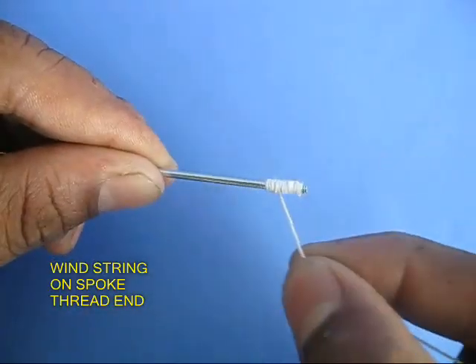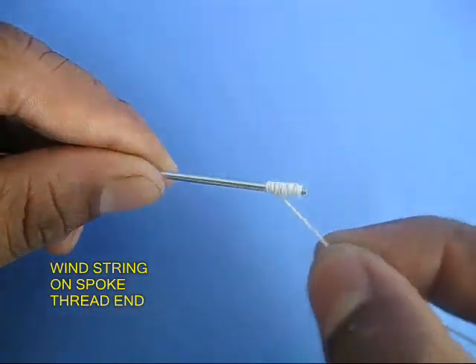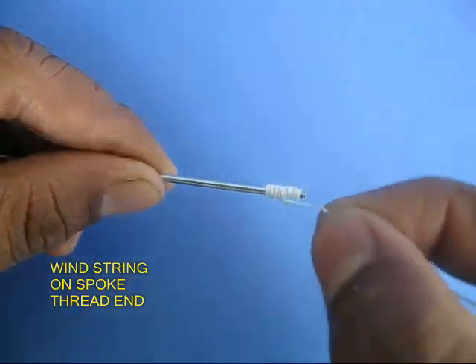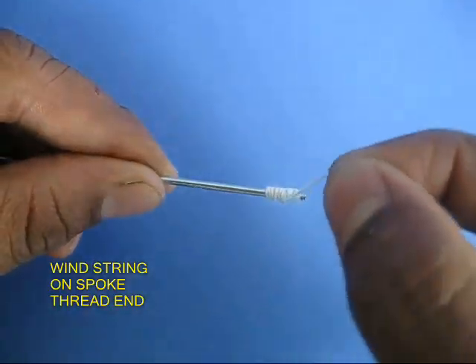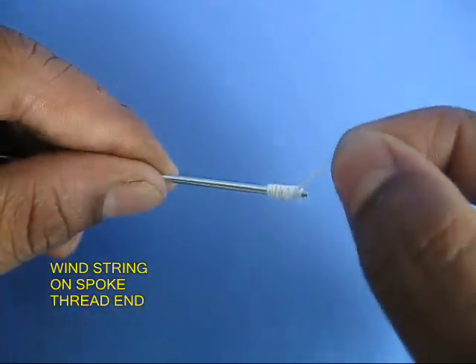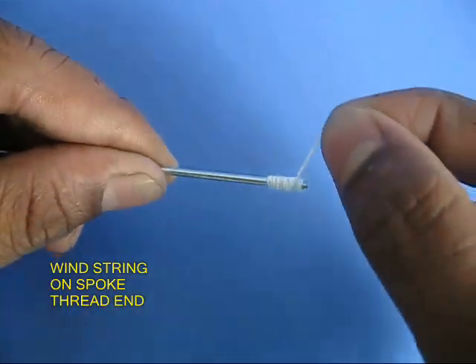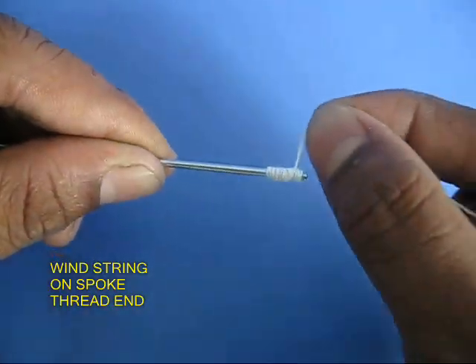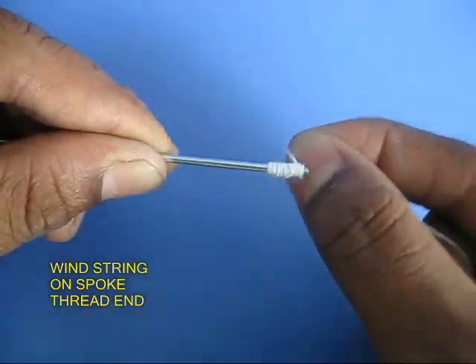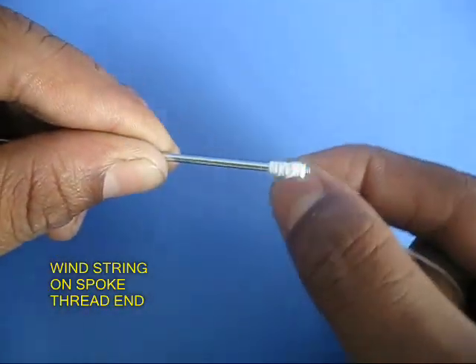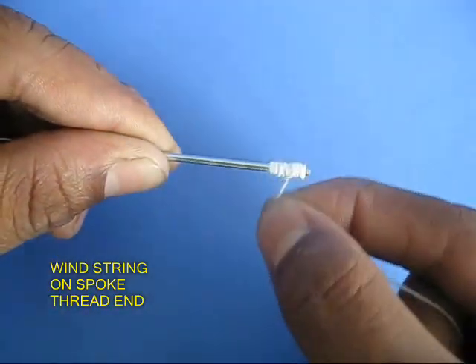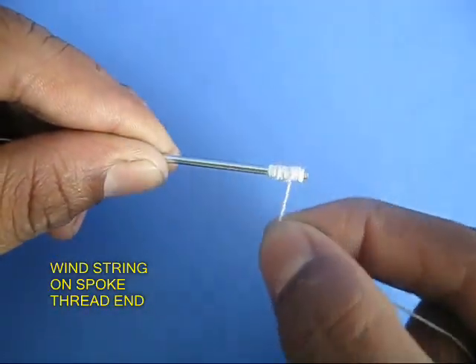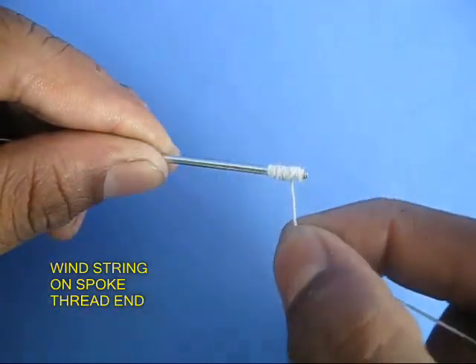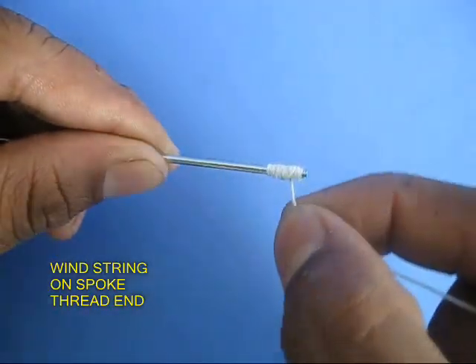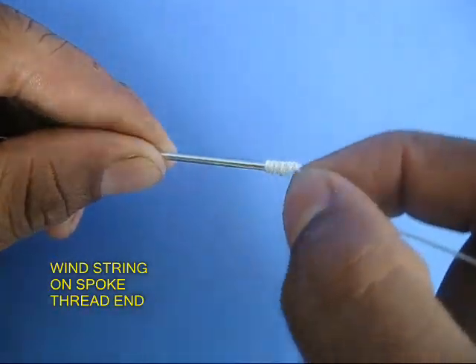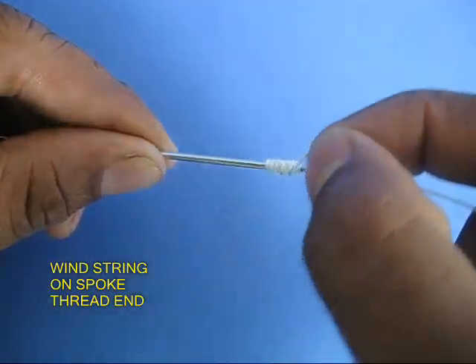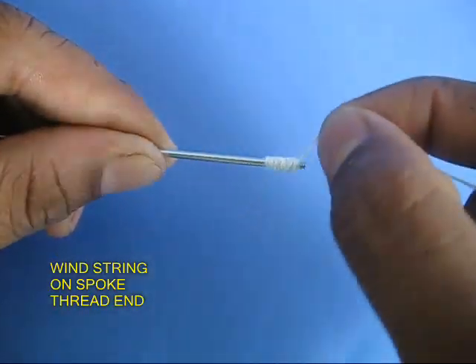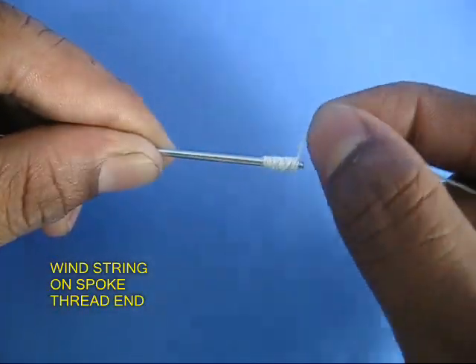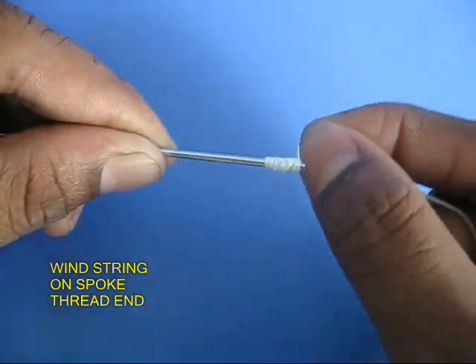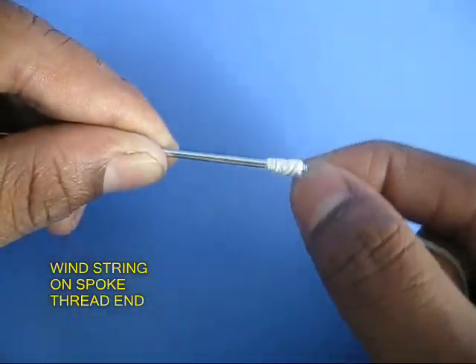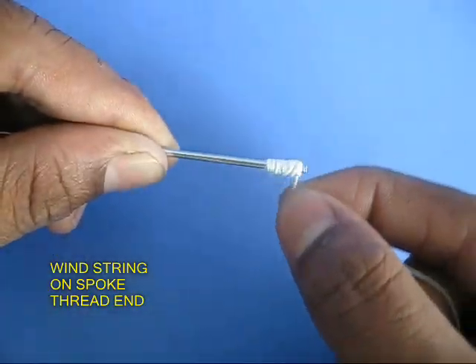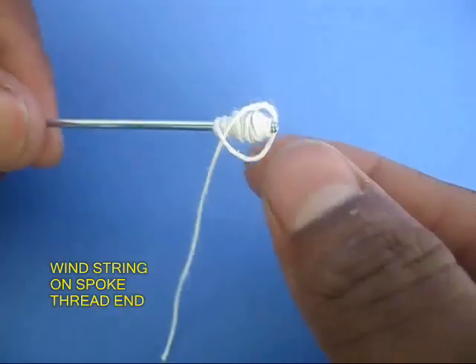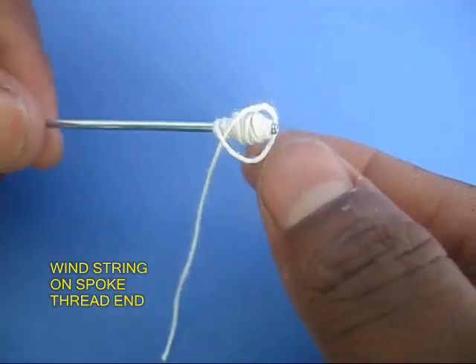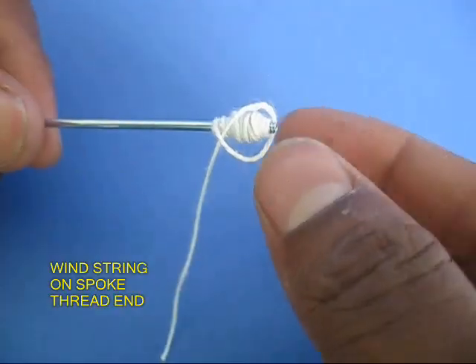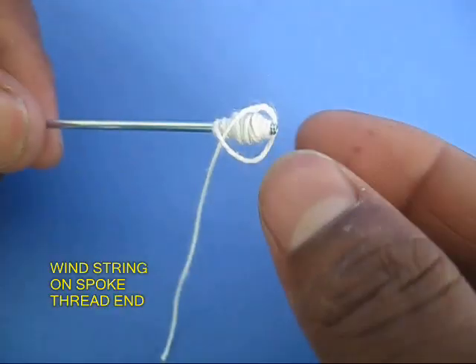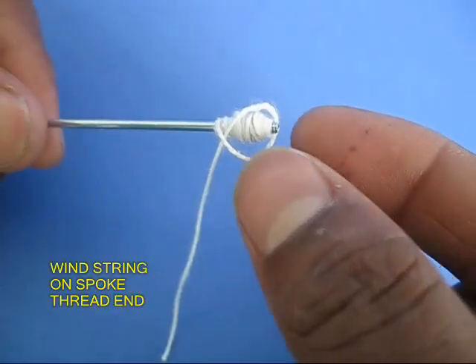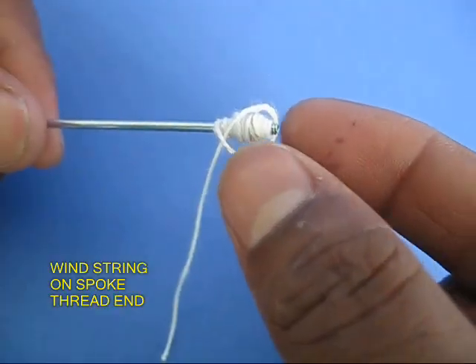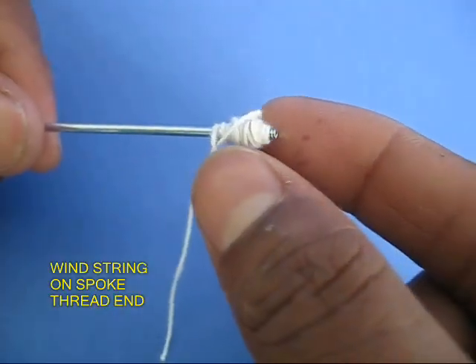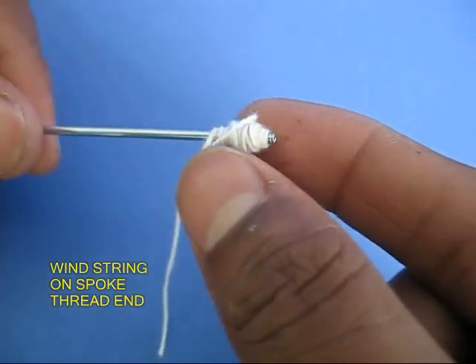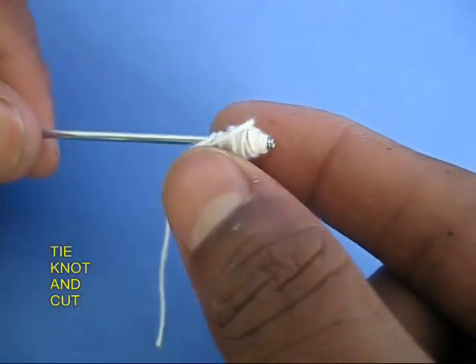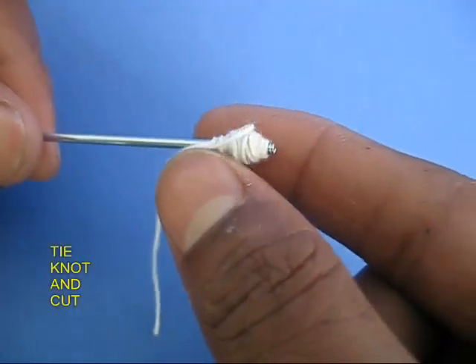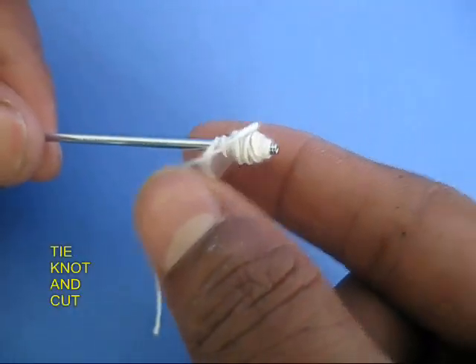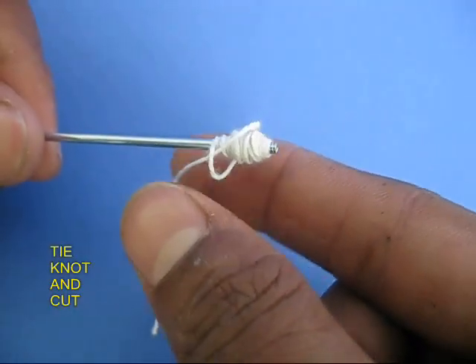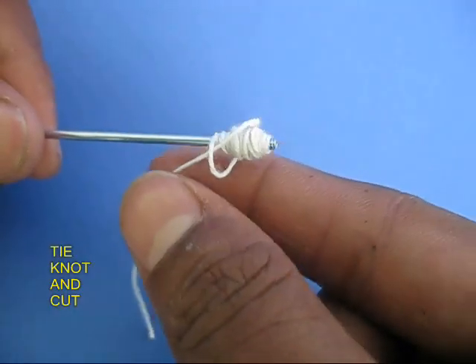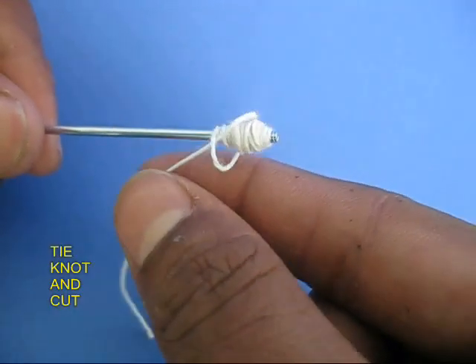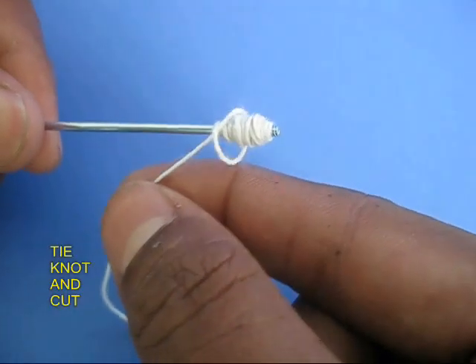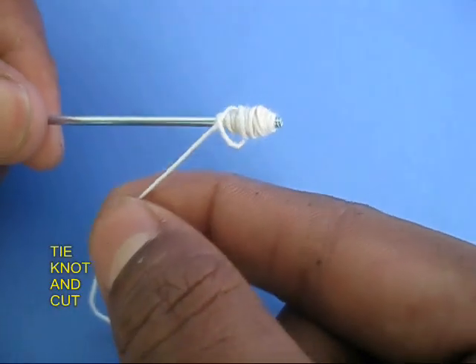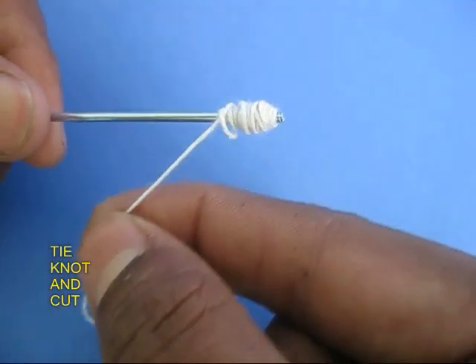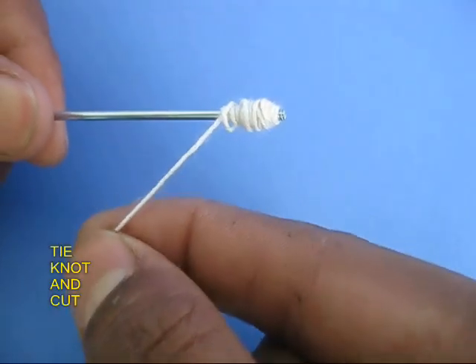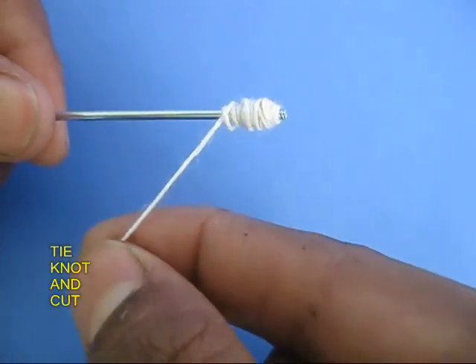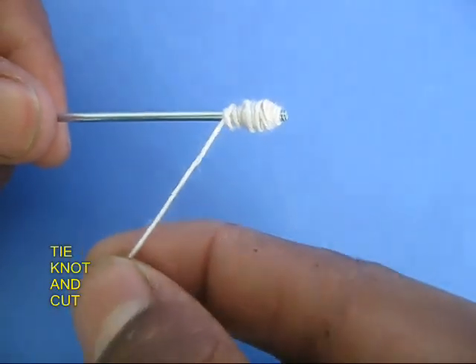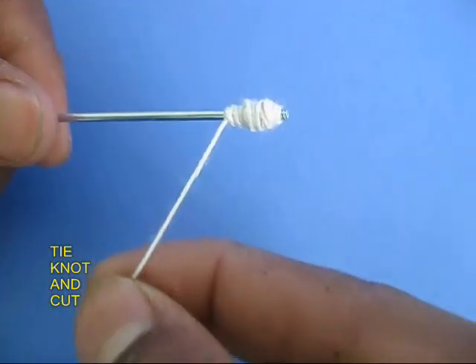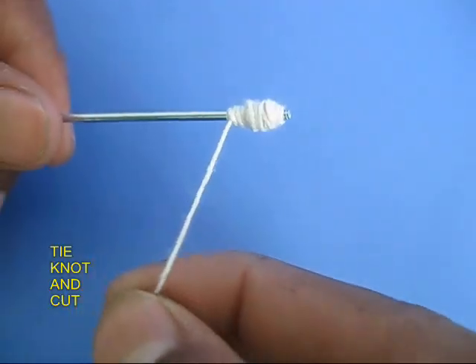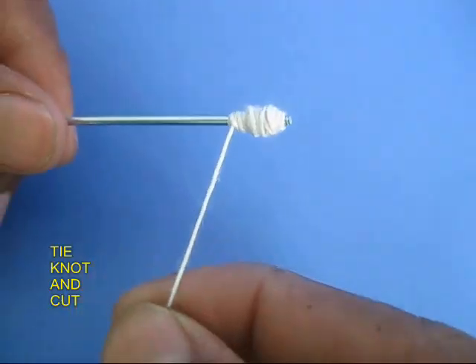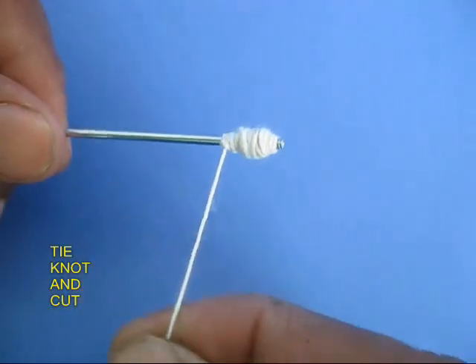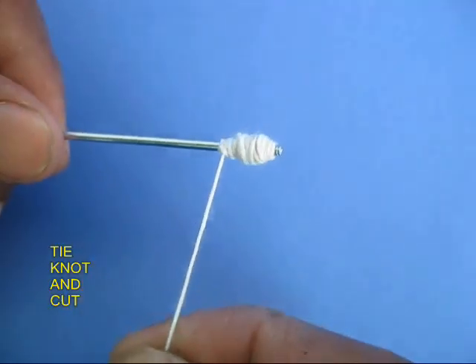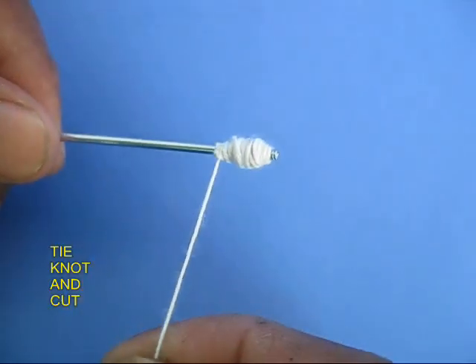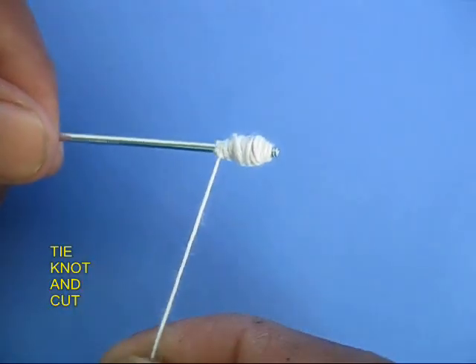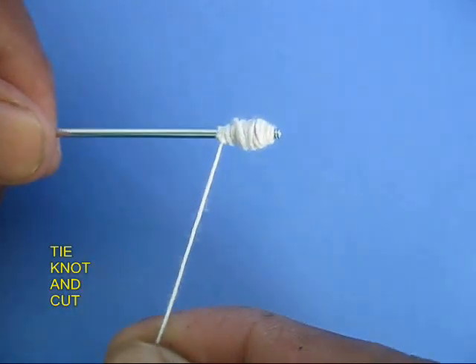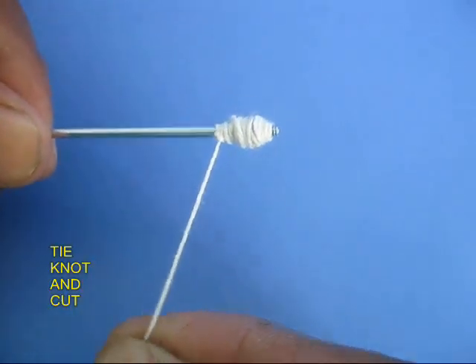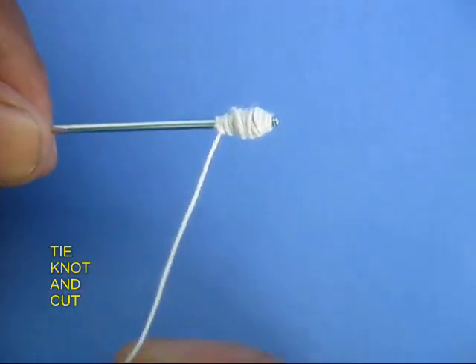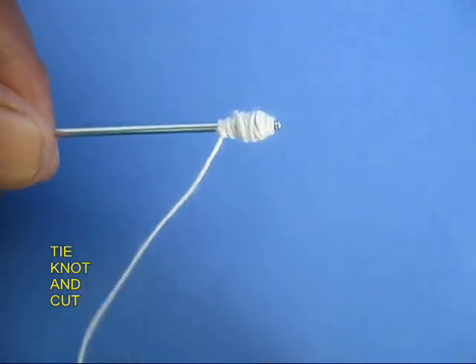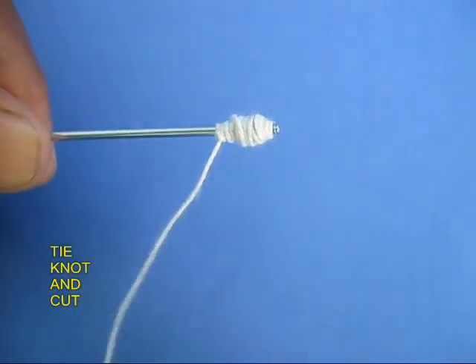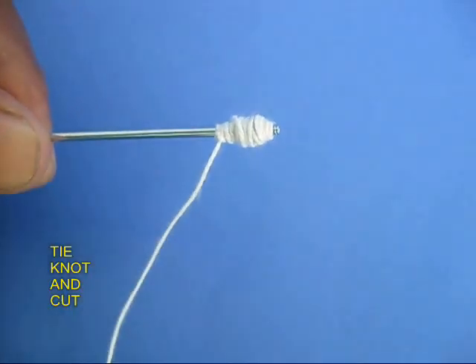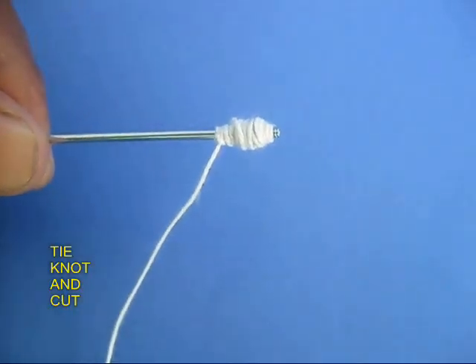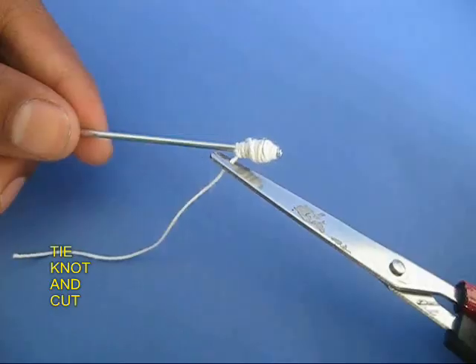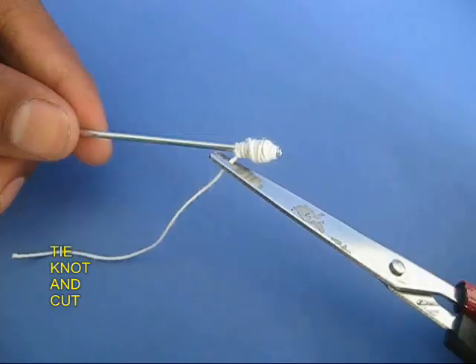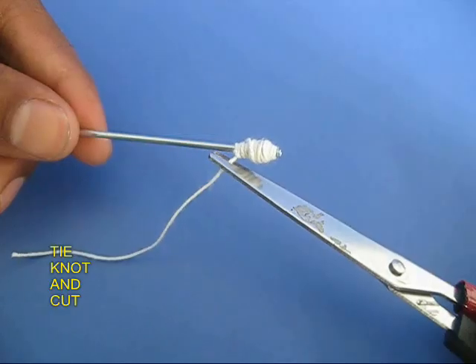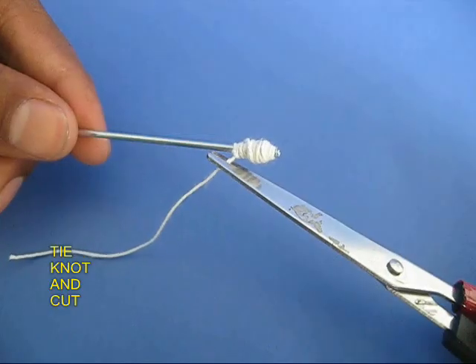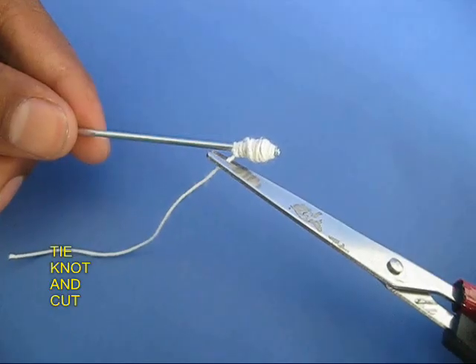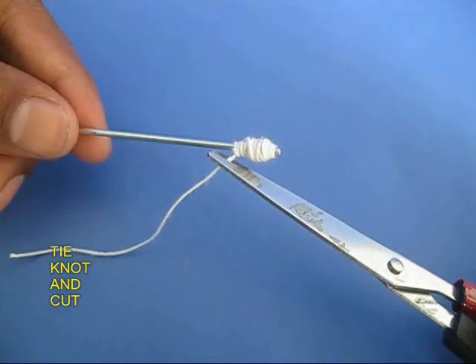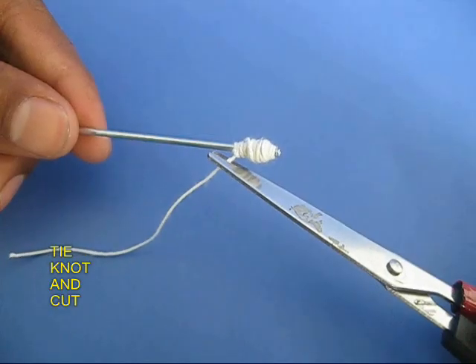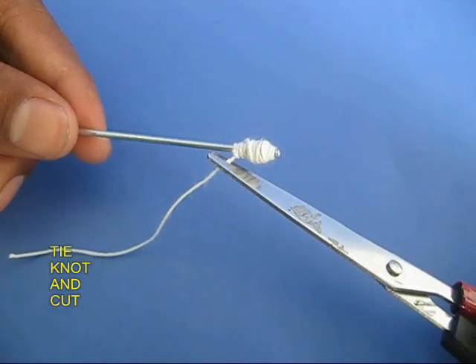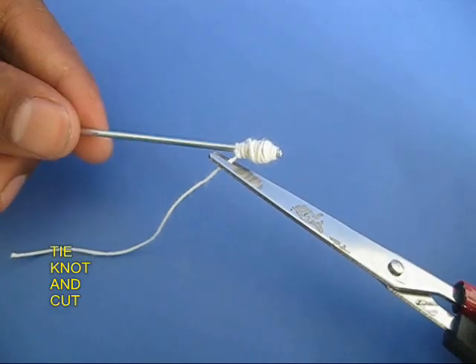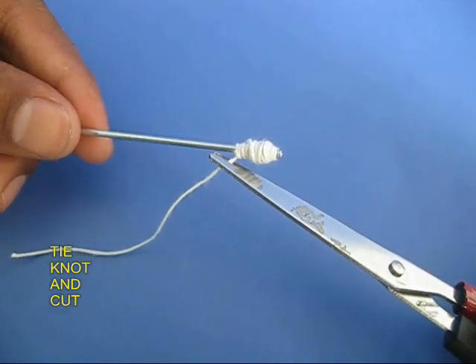First, tie thread on the threaded end of the spoke and then tie a knot. This will become a piston.